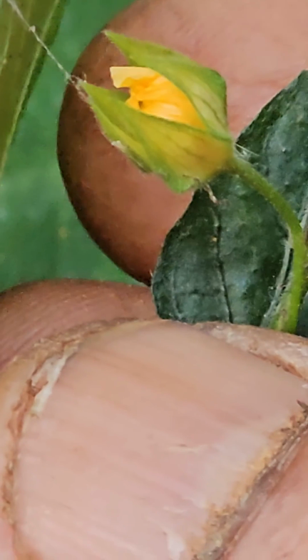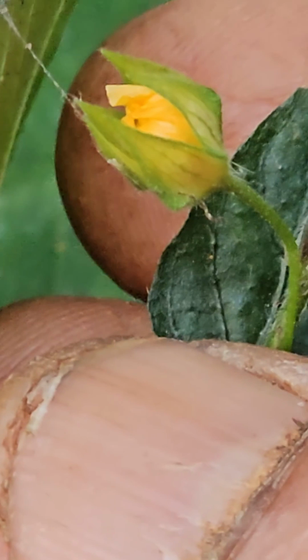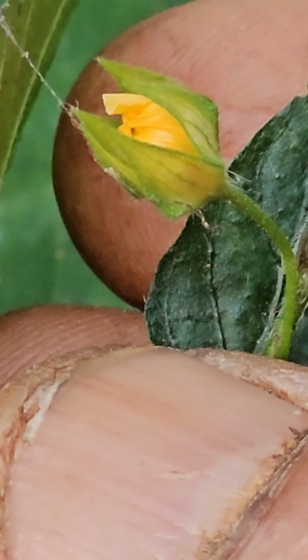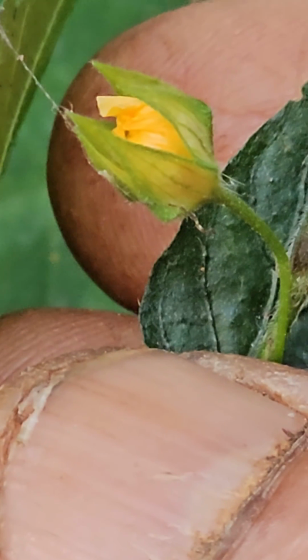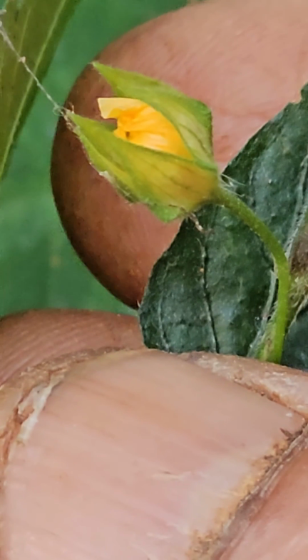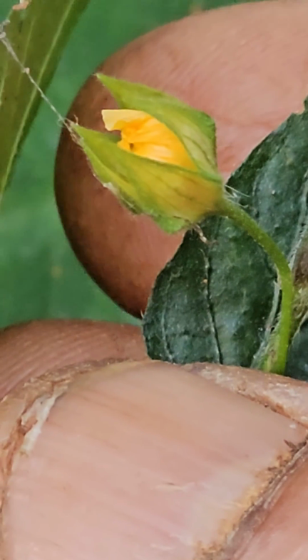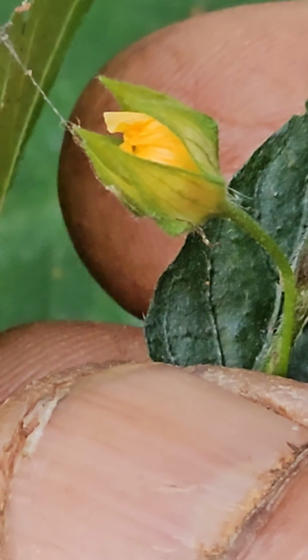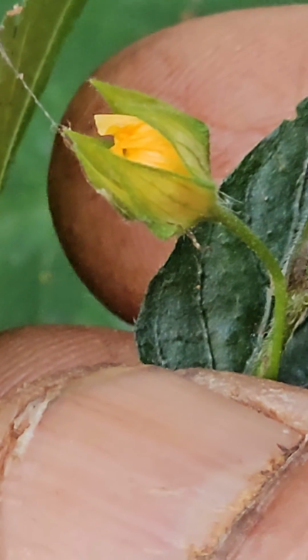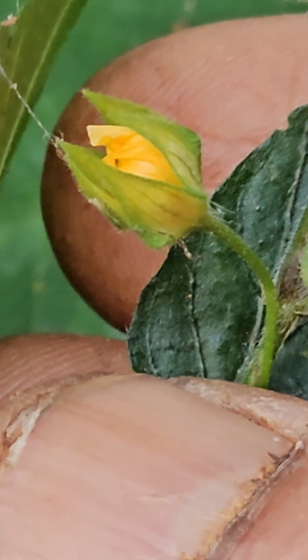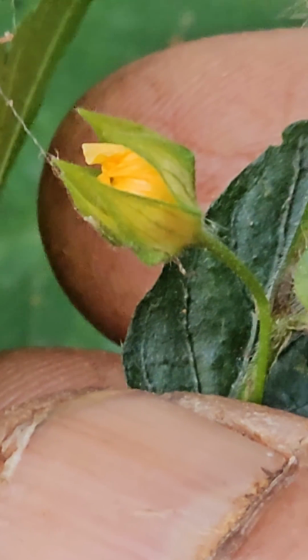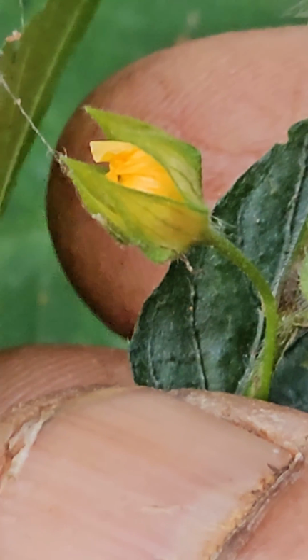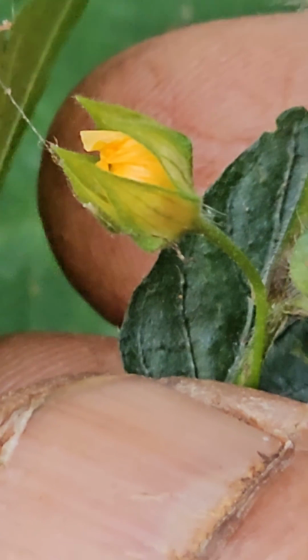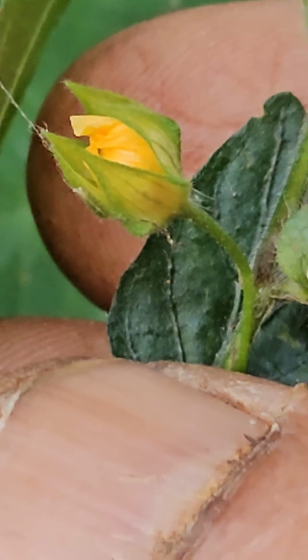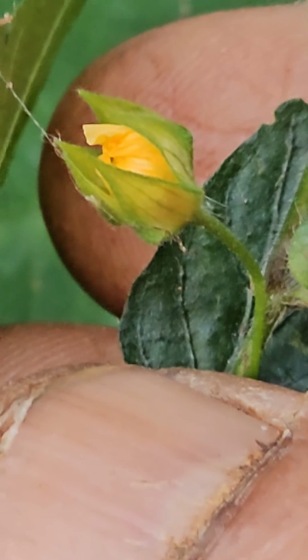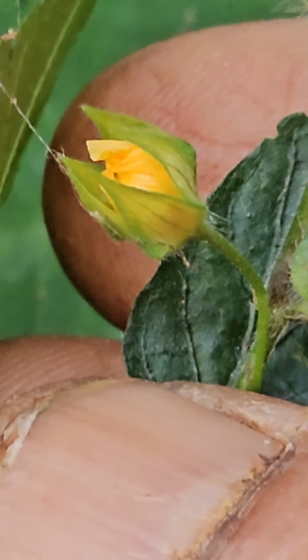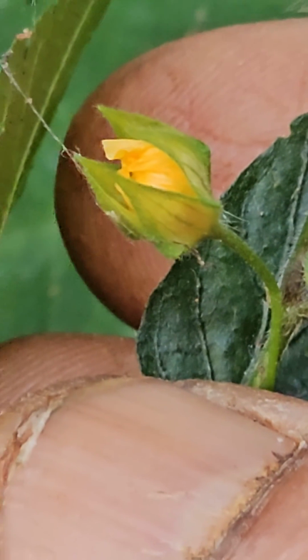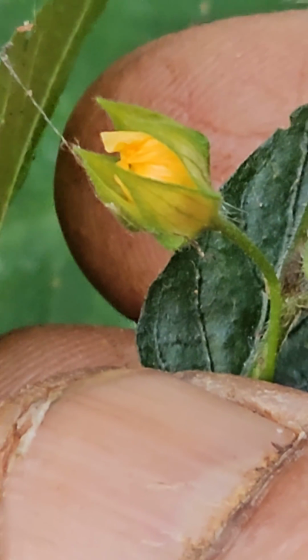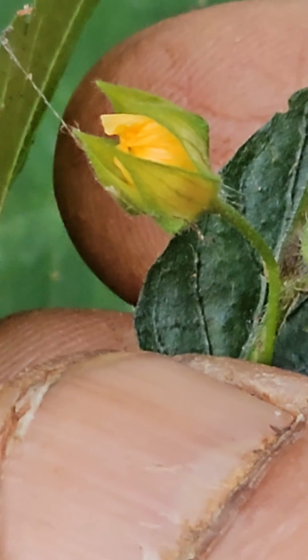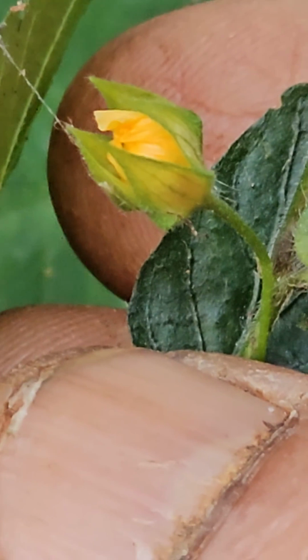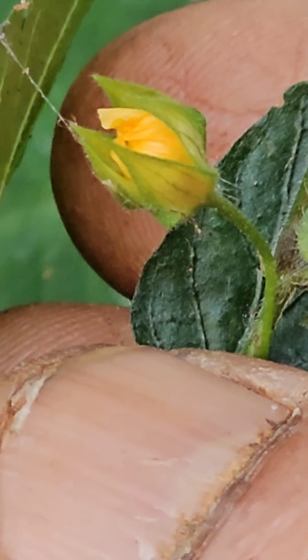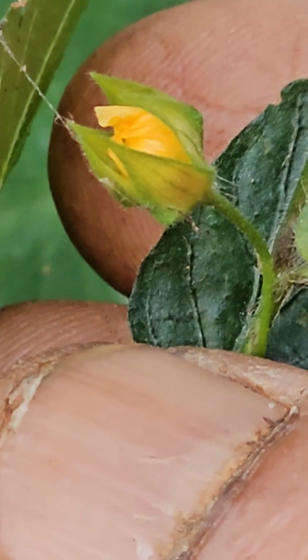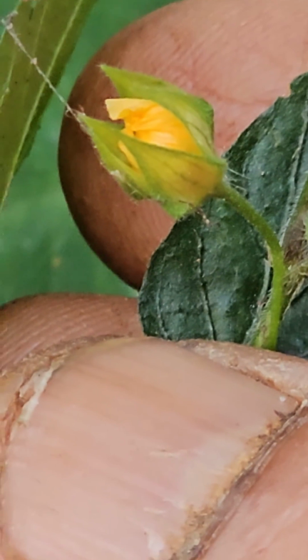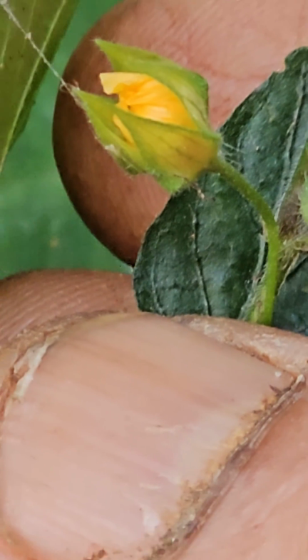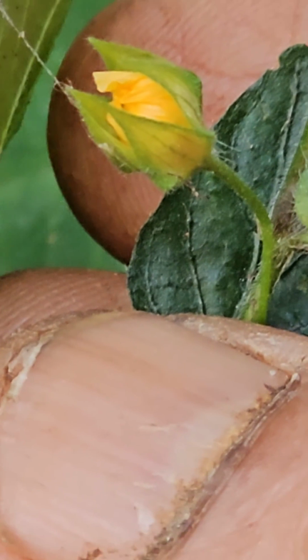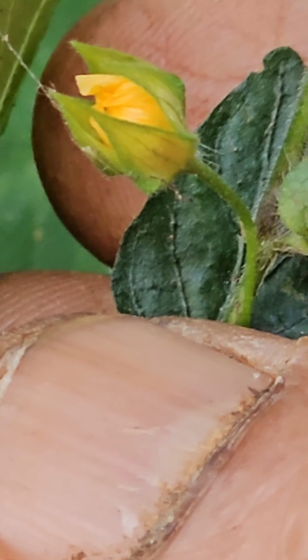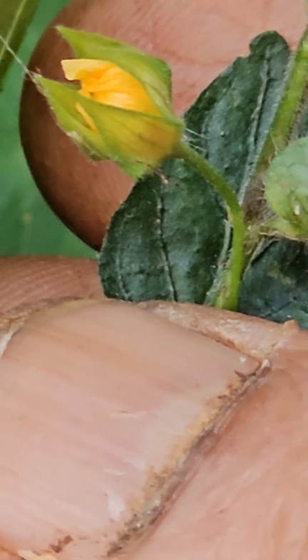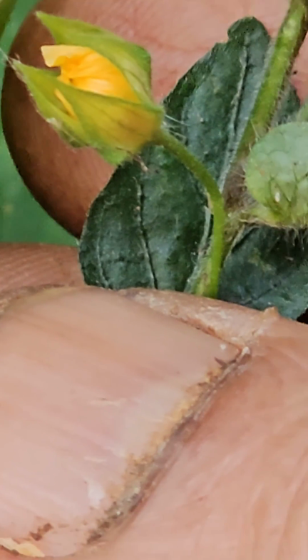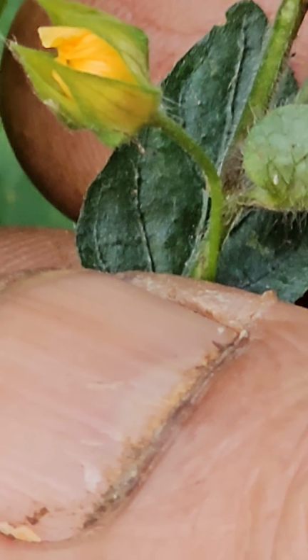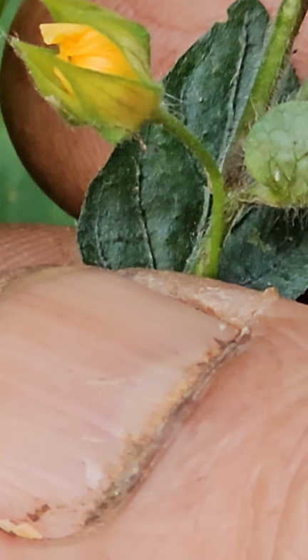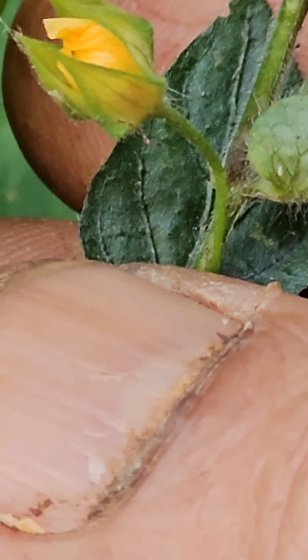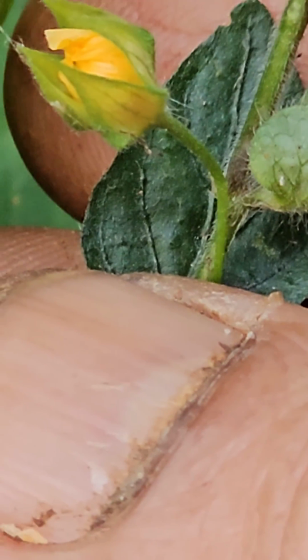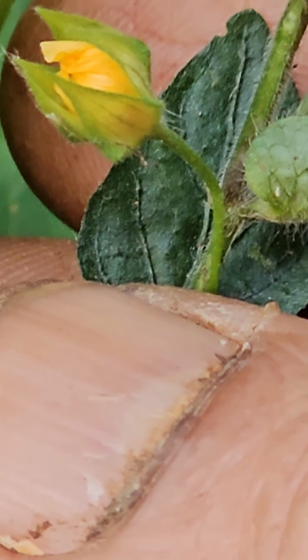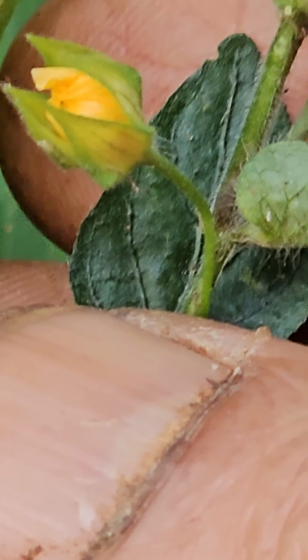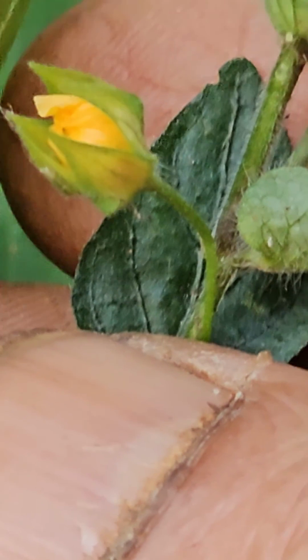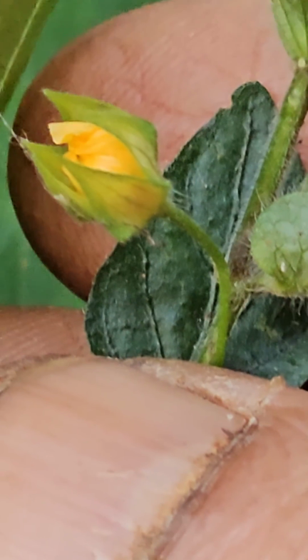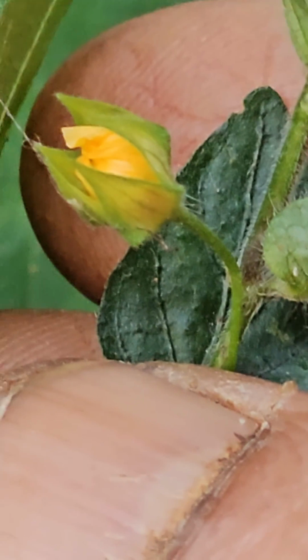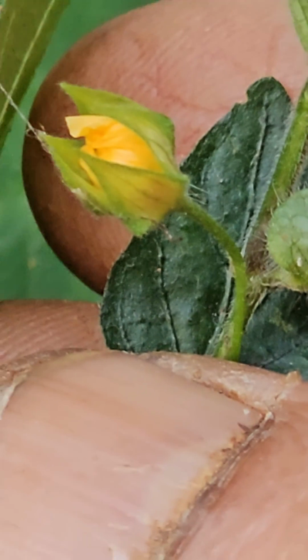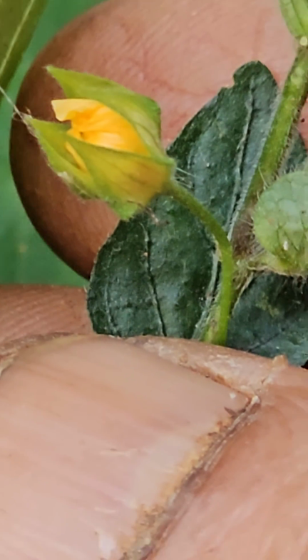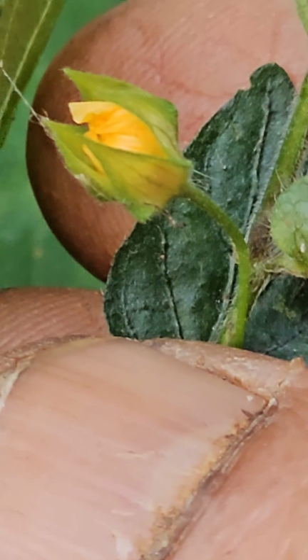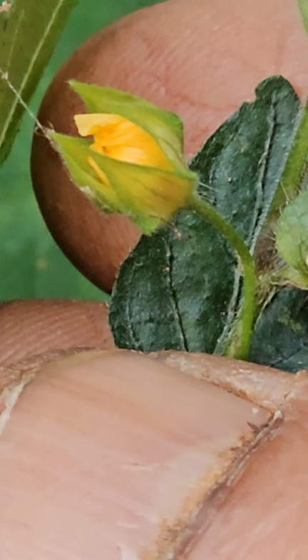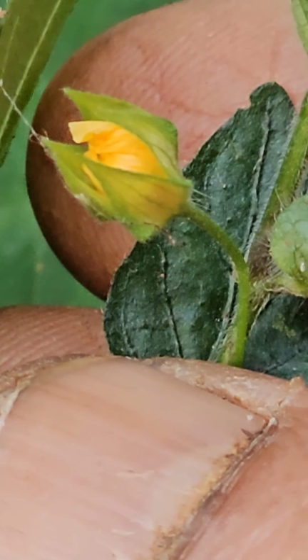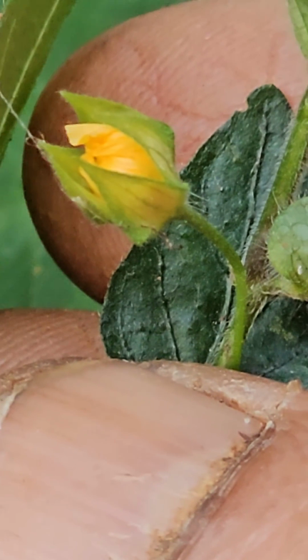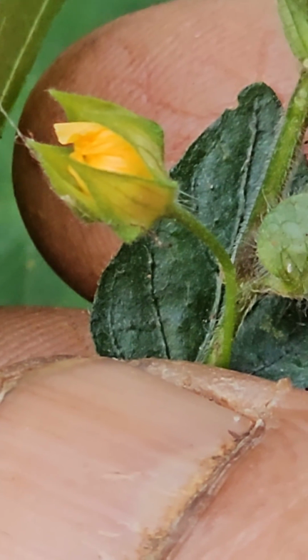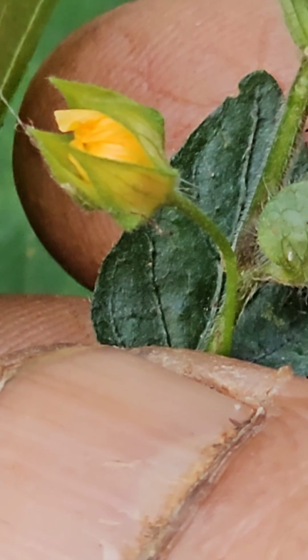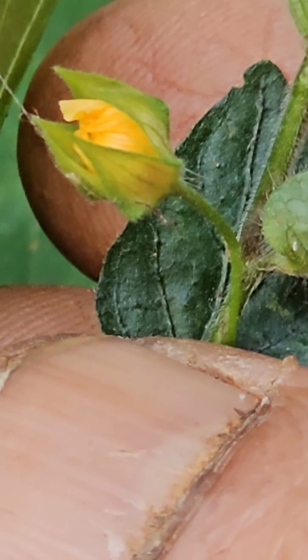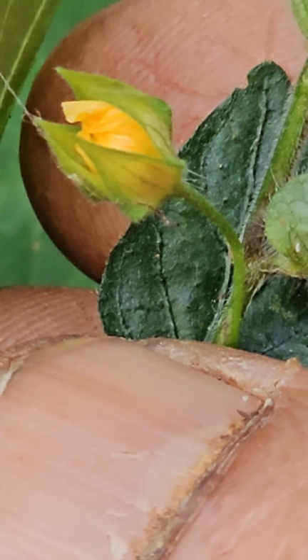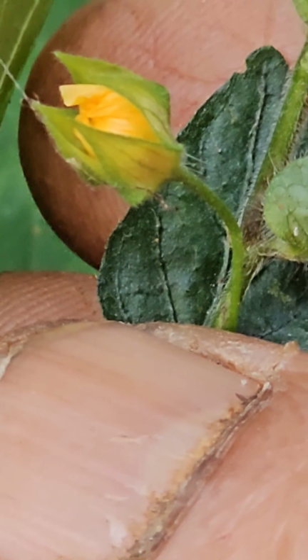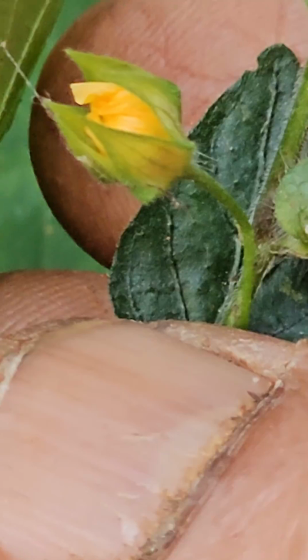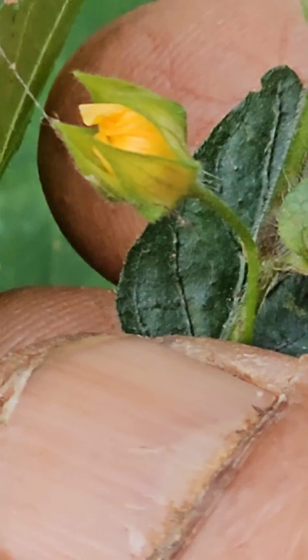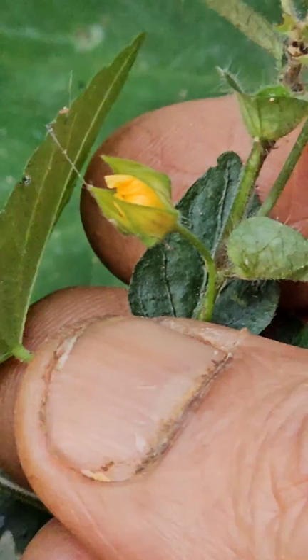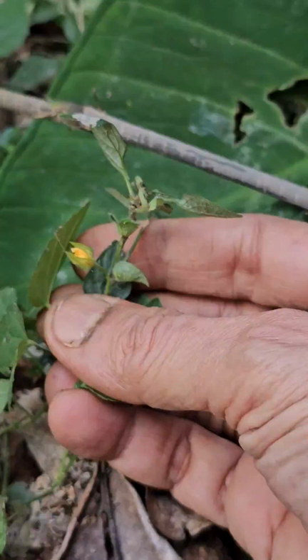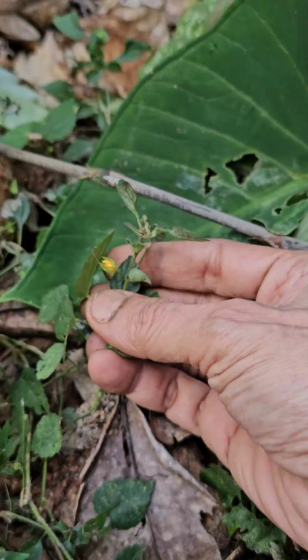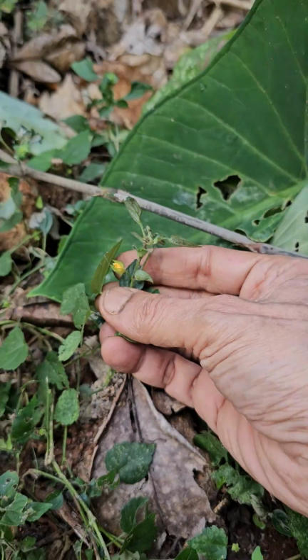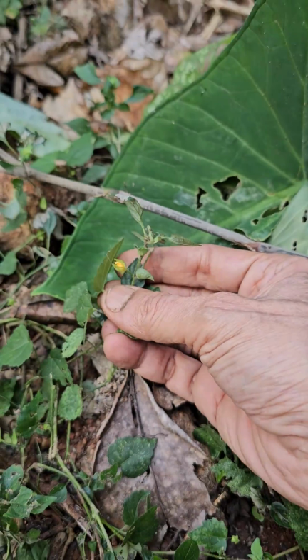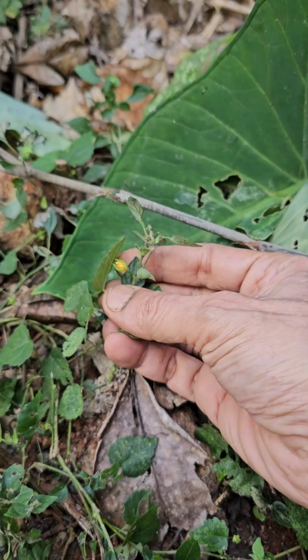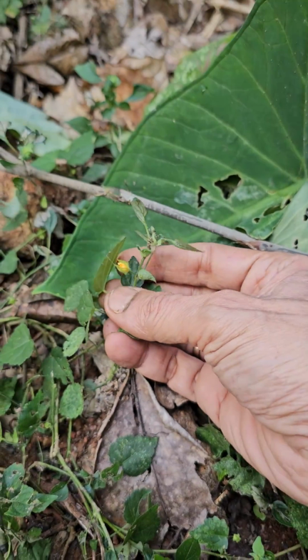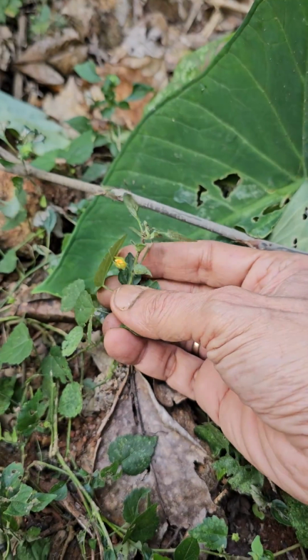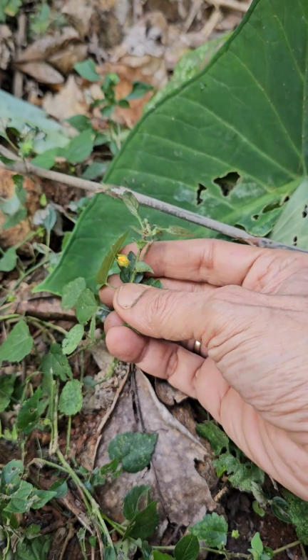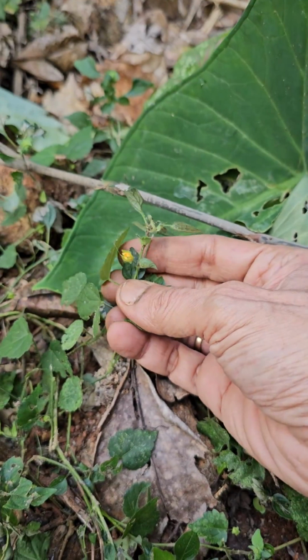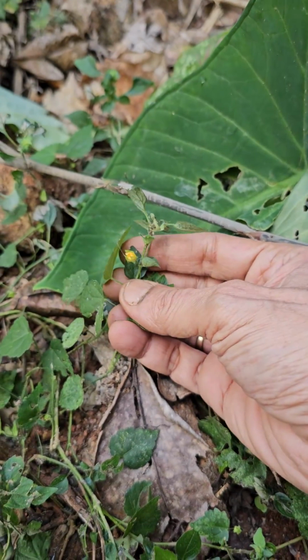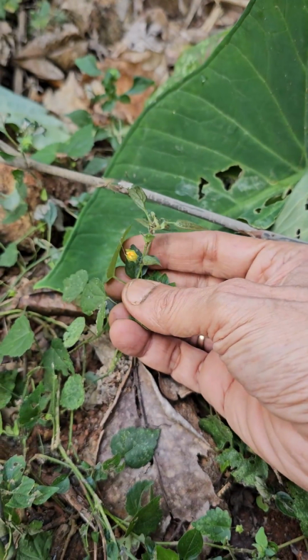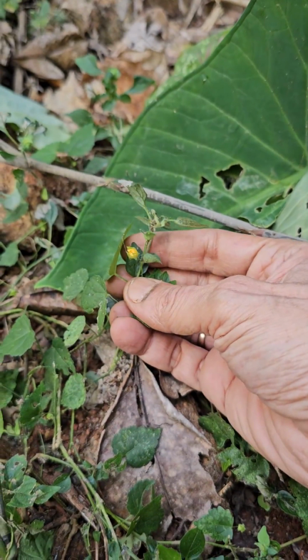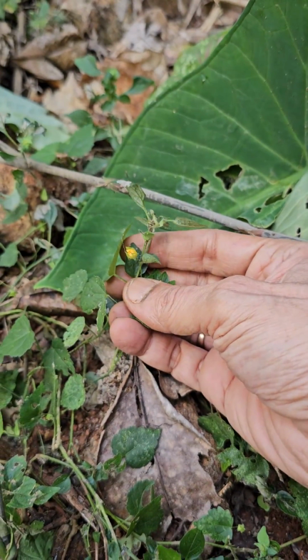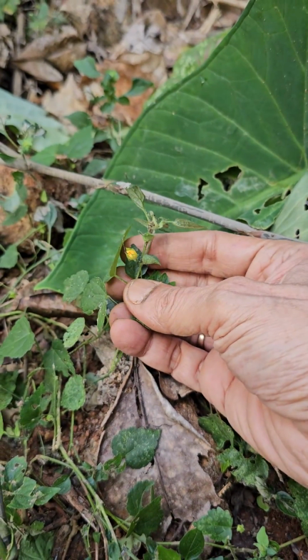This is a hibiscus family. There is a lot of growth in the ground.